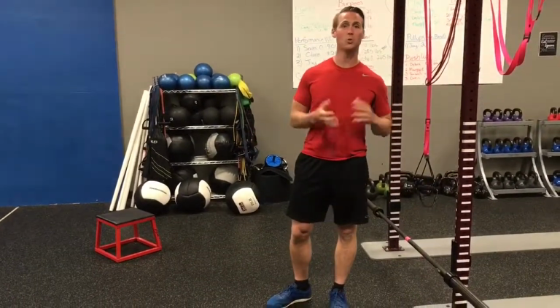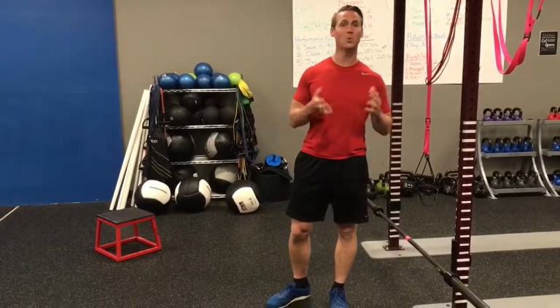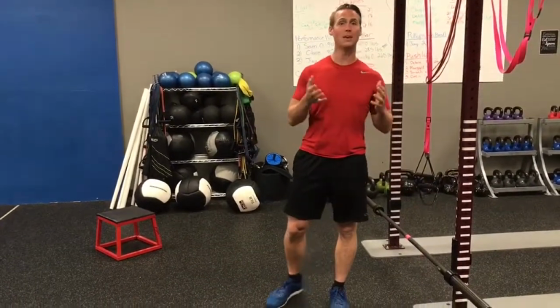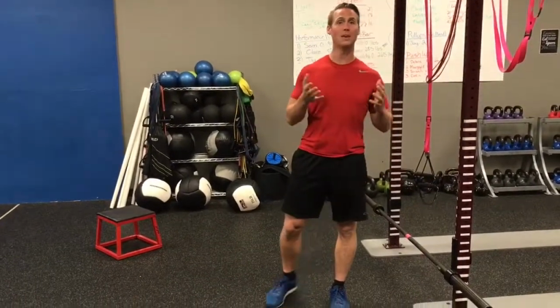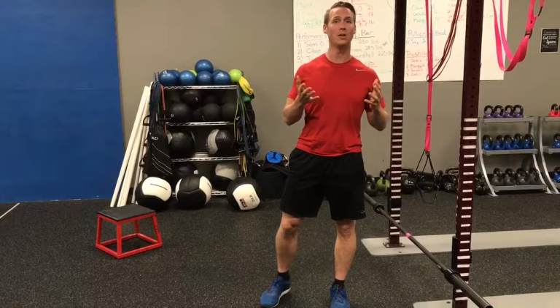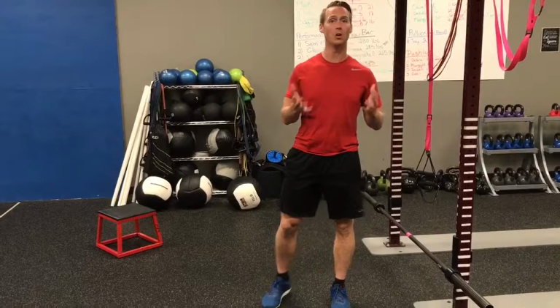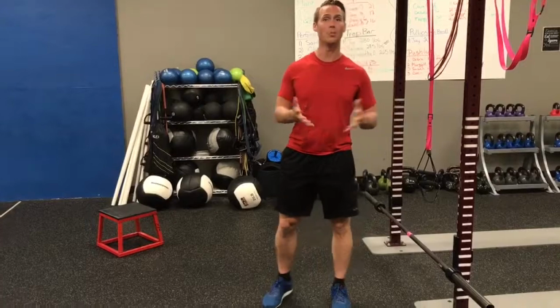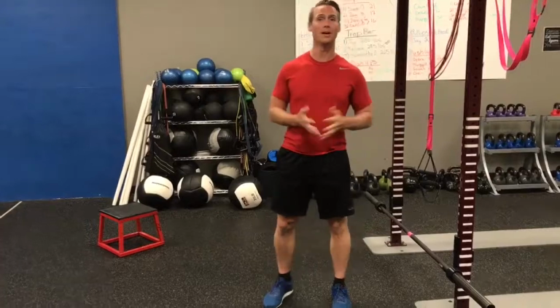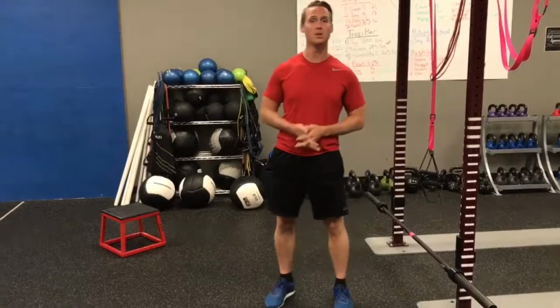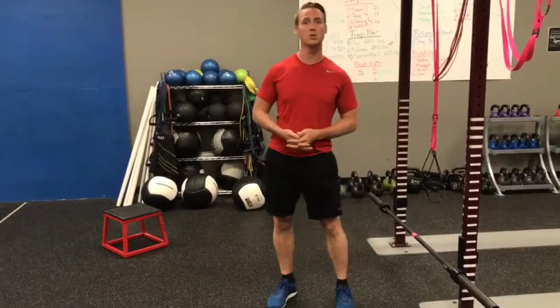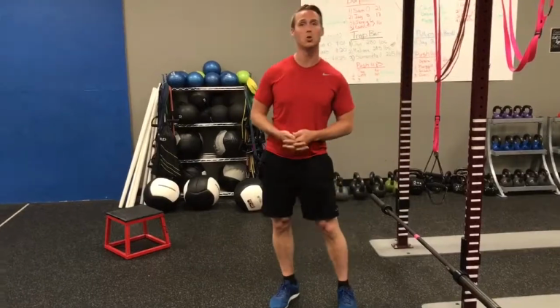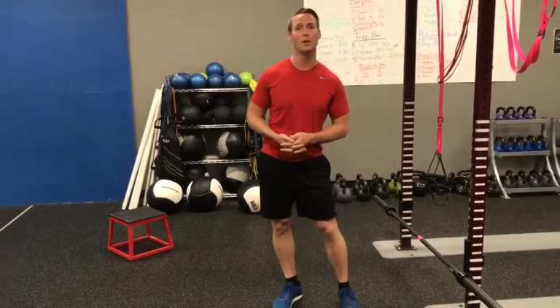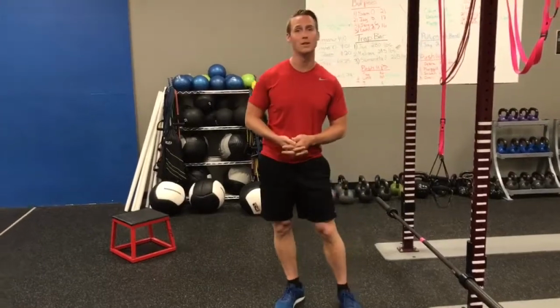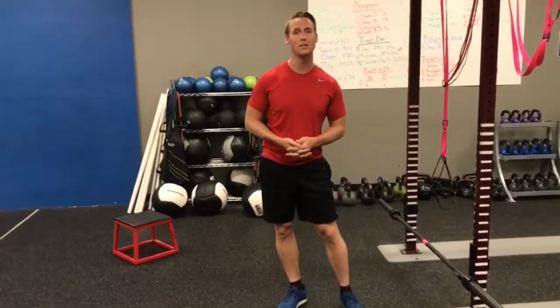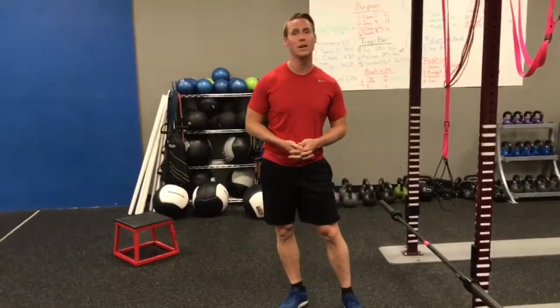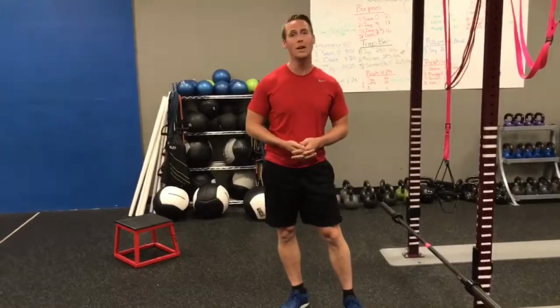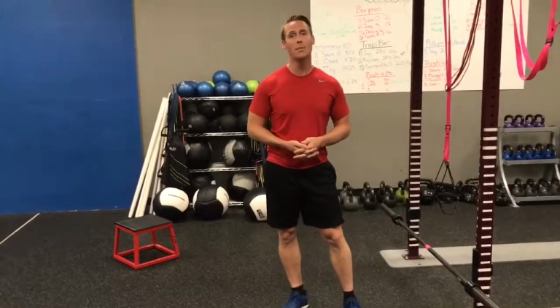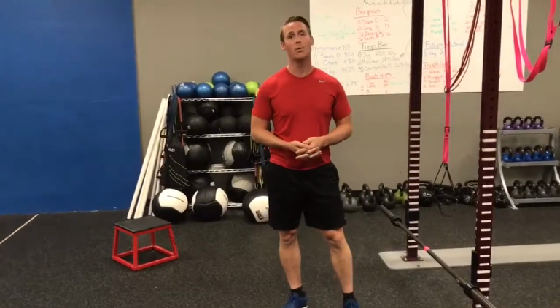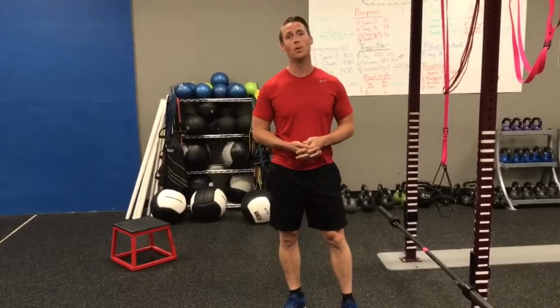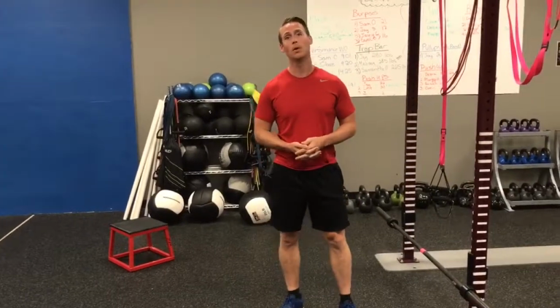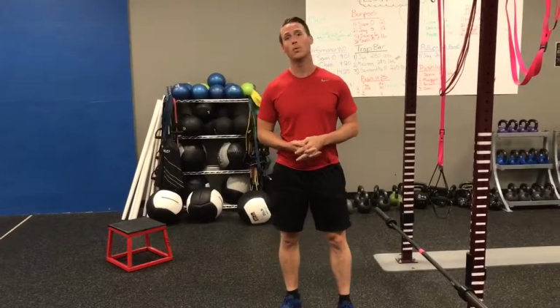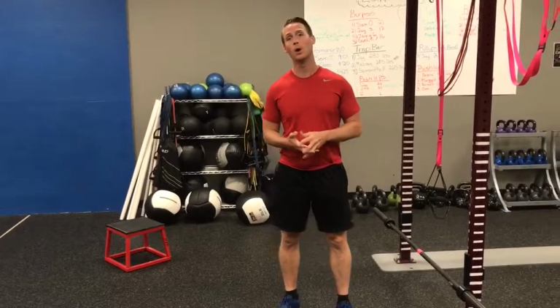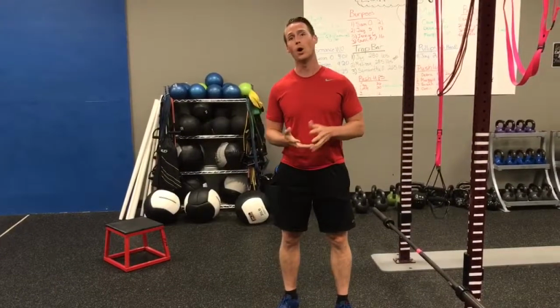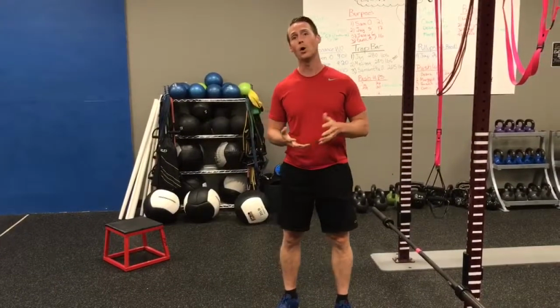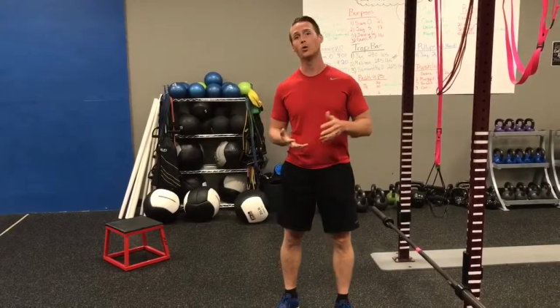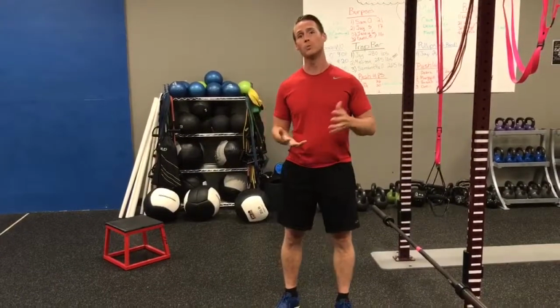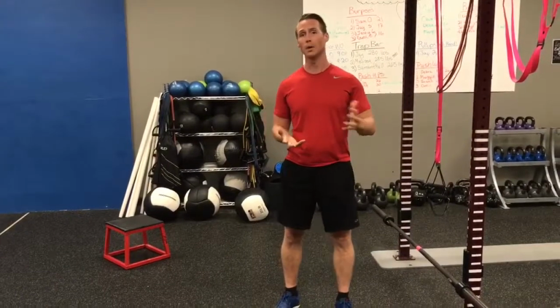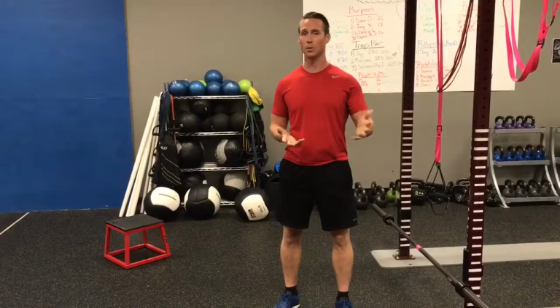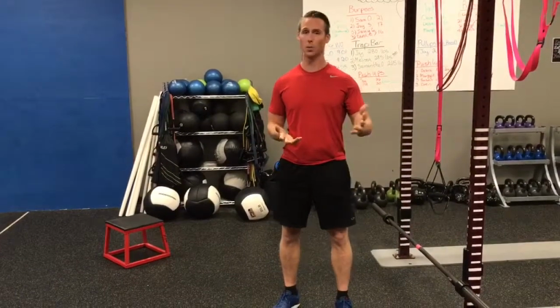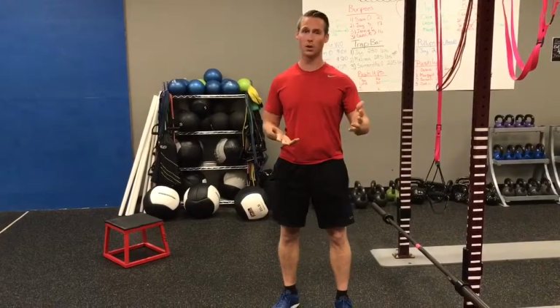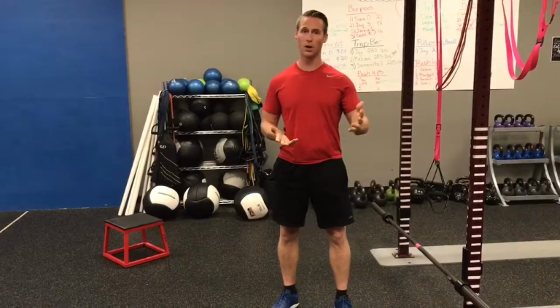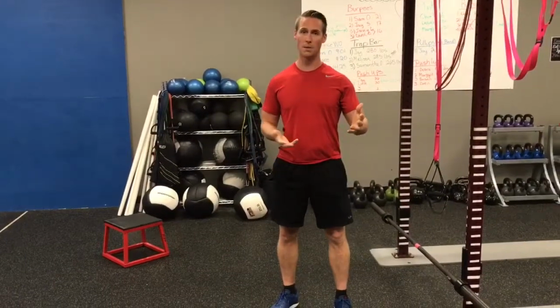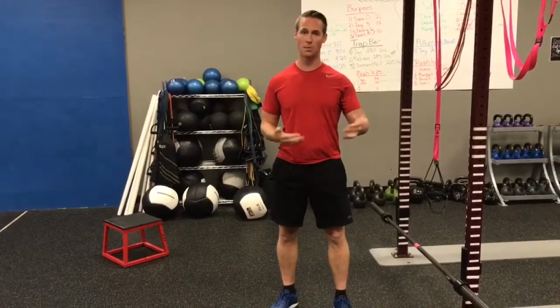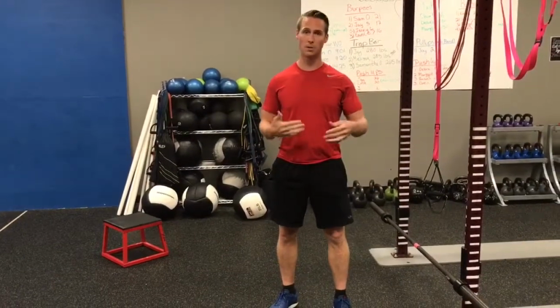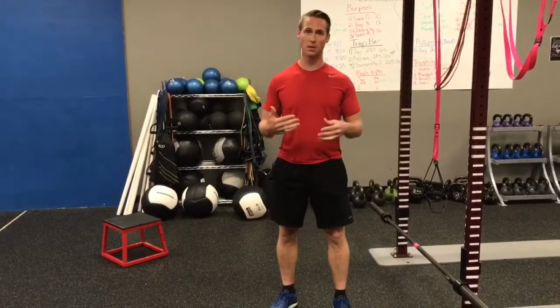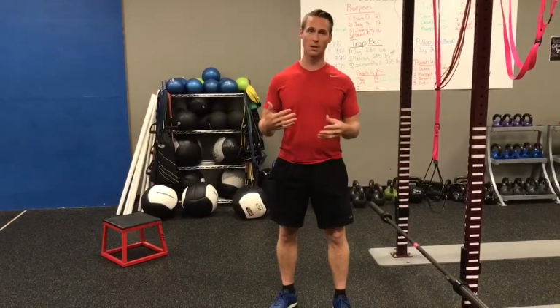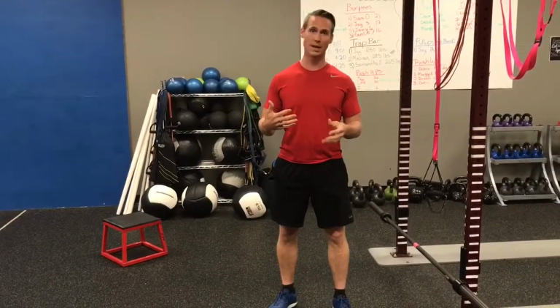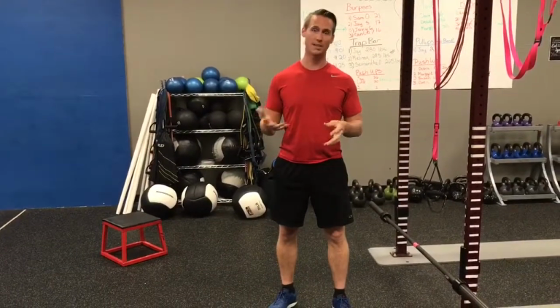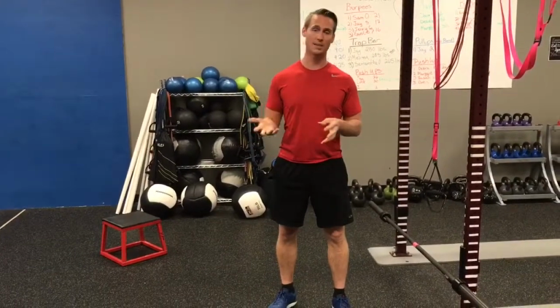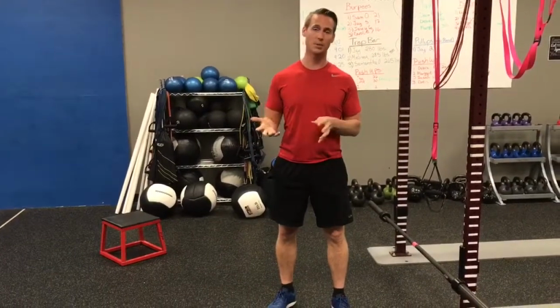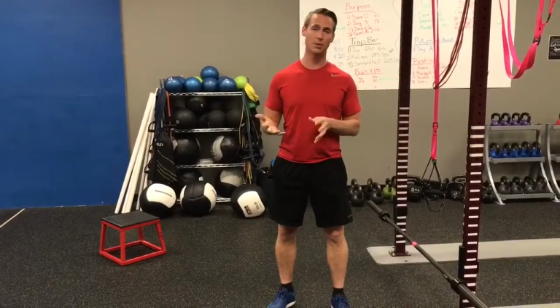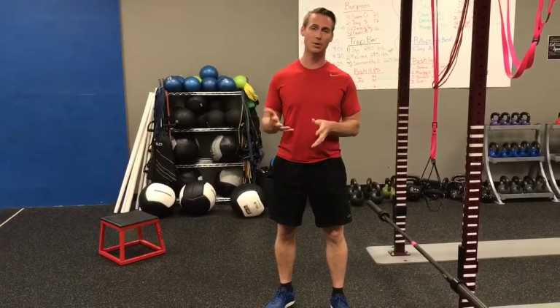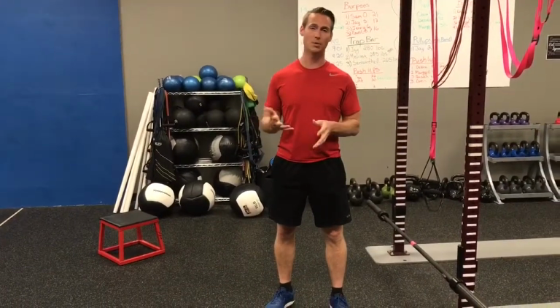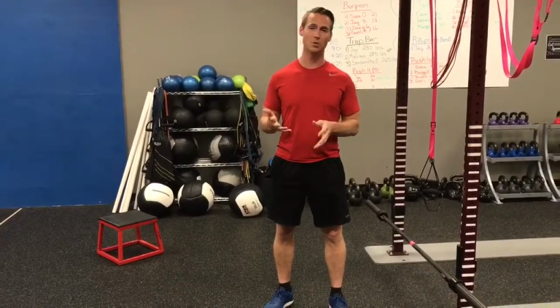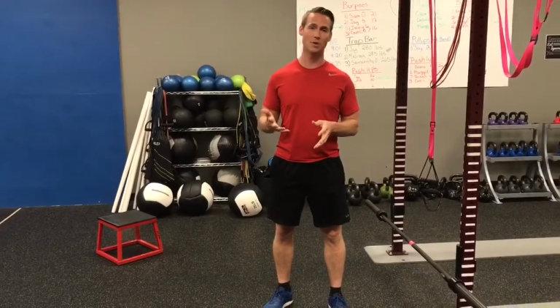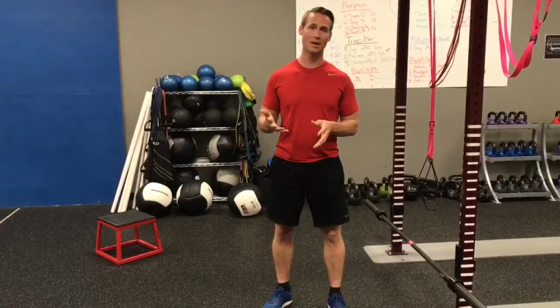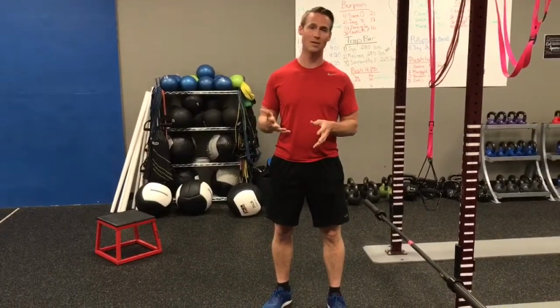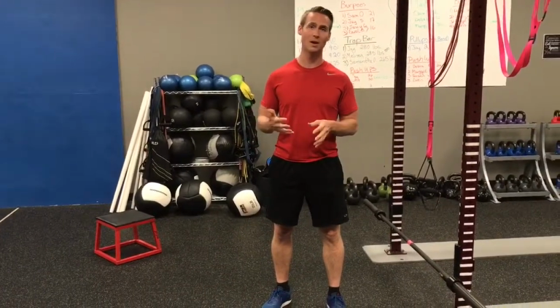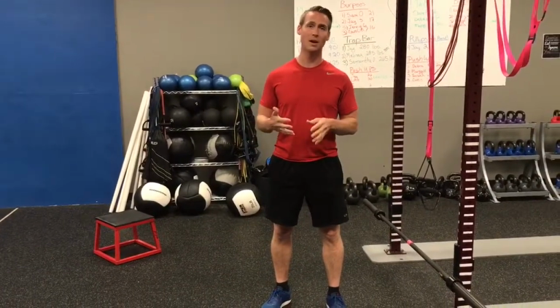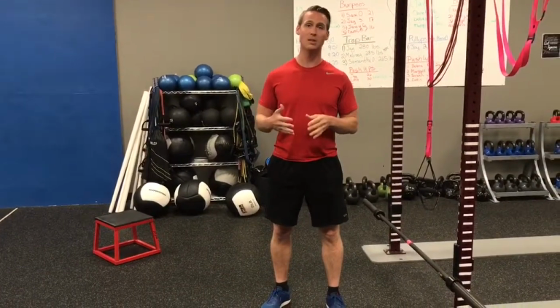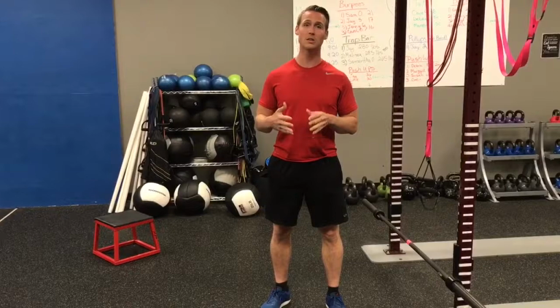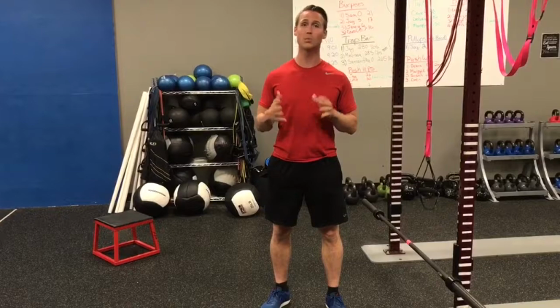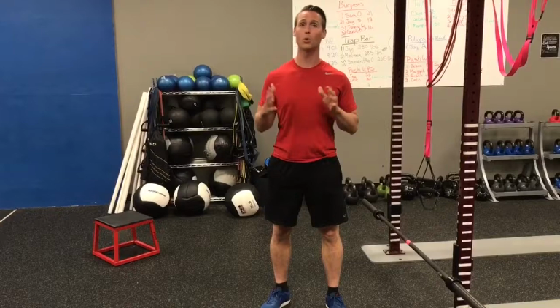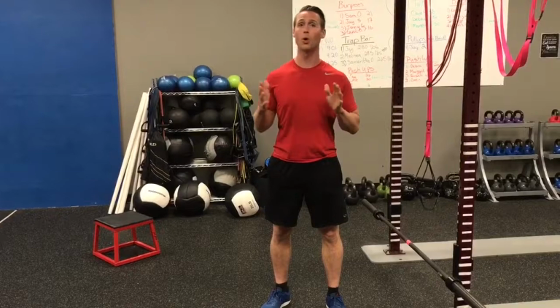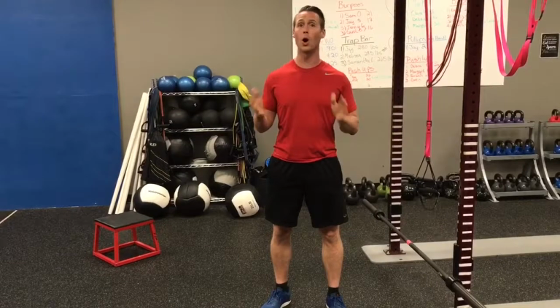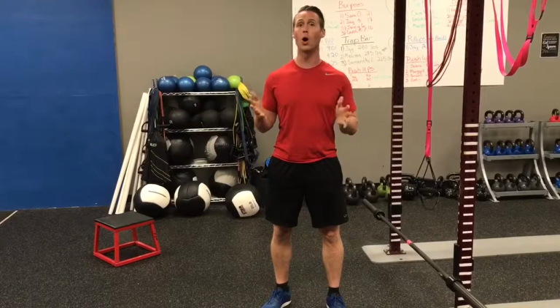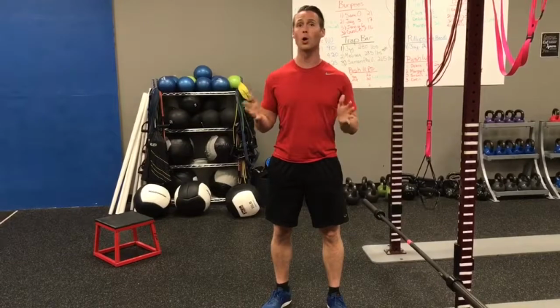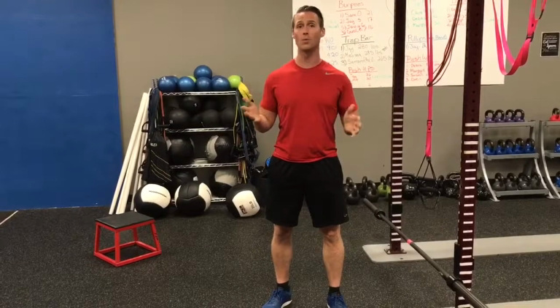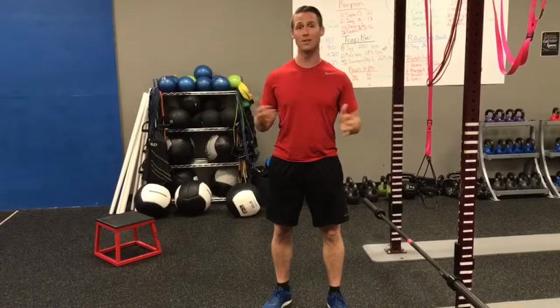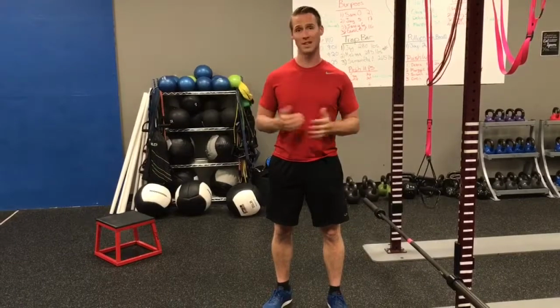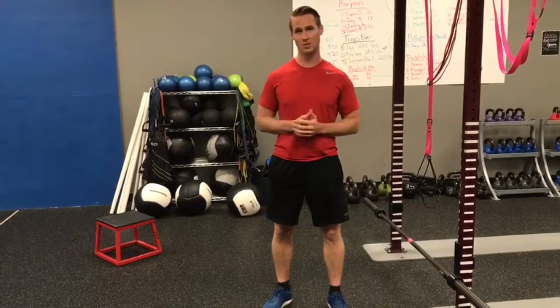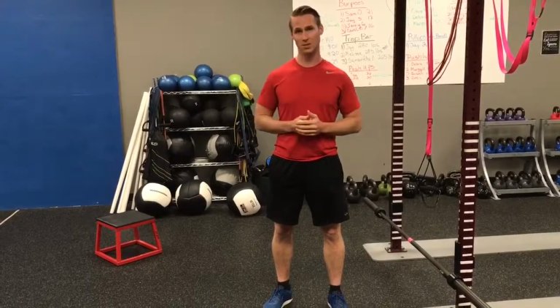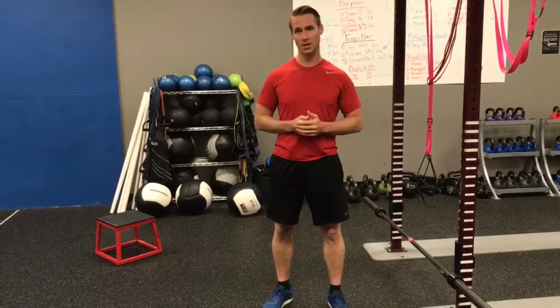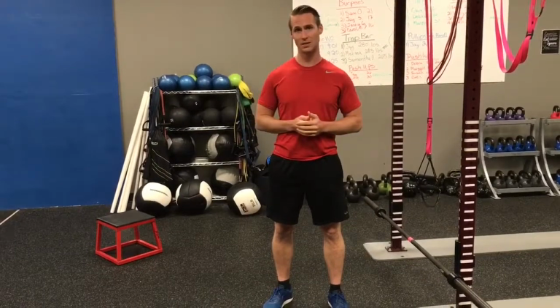If you have knee issues, pre-existing injuries, or it just hurts to lunge, the step-up variation would be your best choice. But really, we should all be able to work up the leg stability and strength to support all of these exercises.